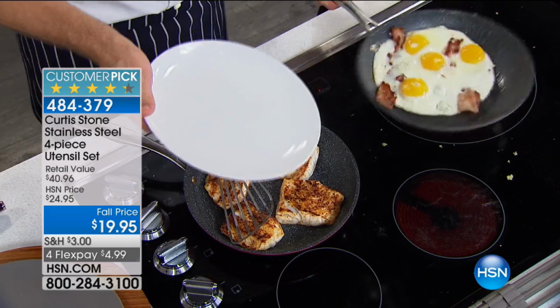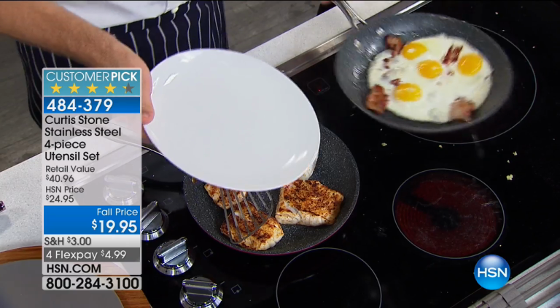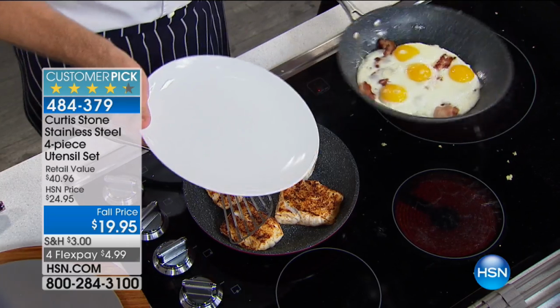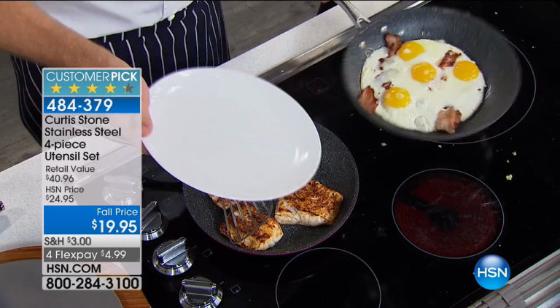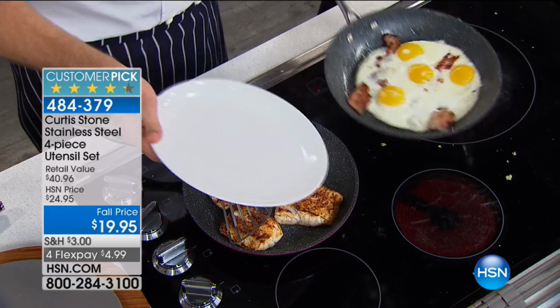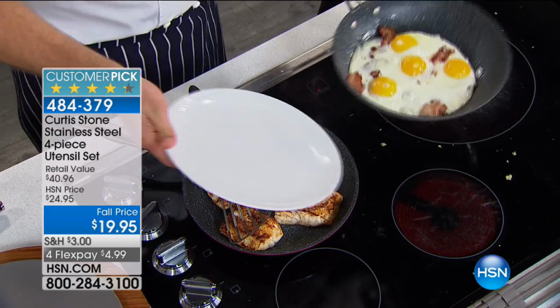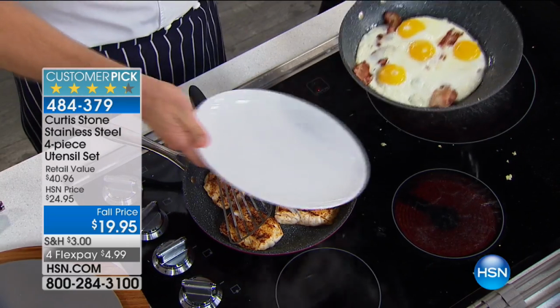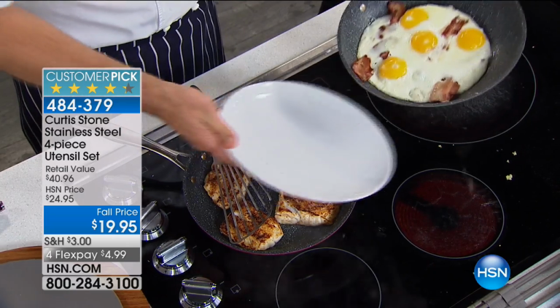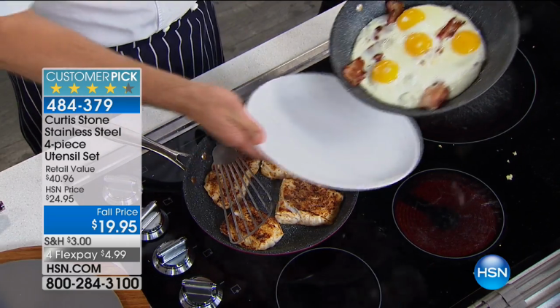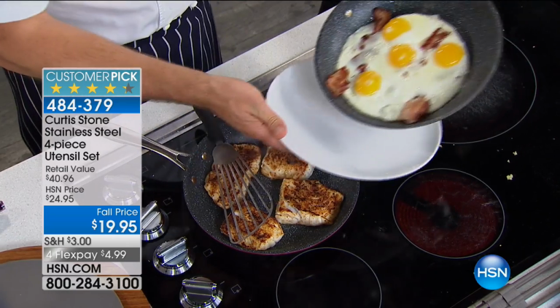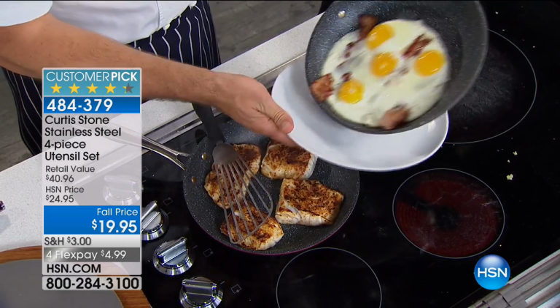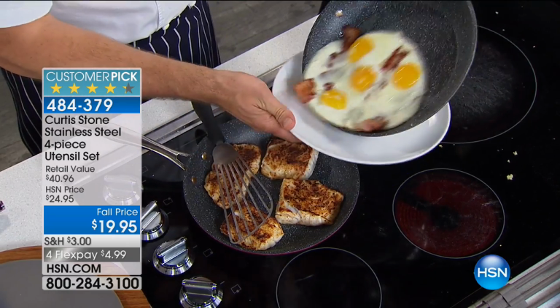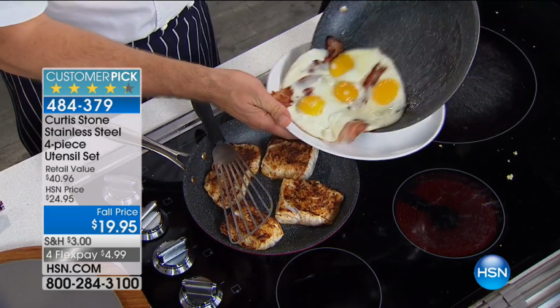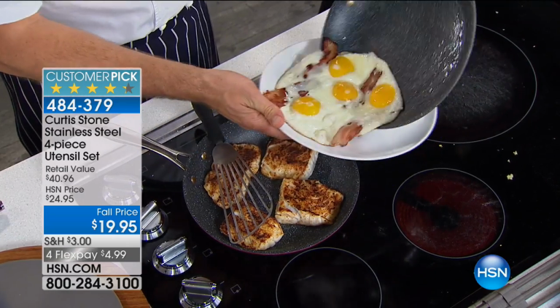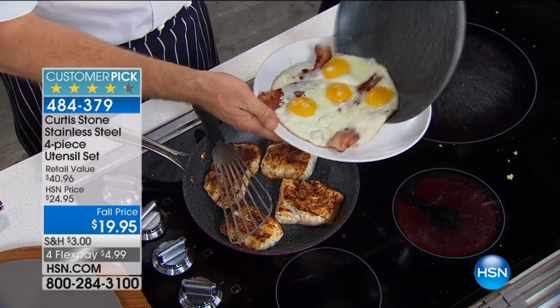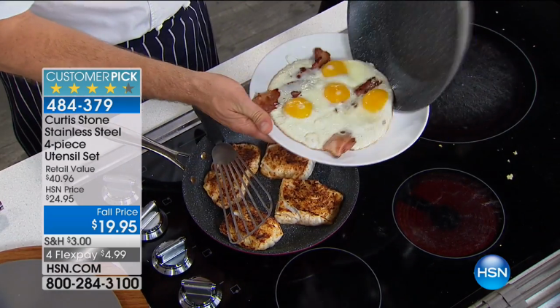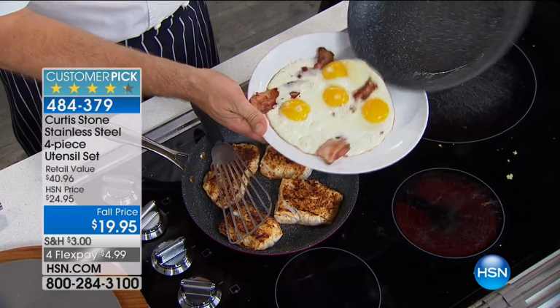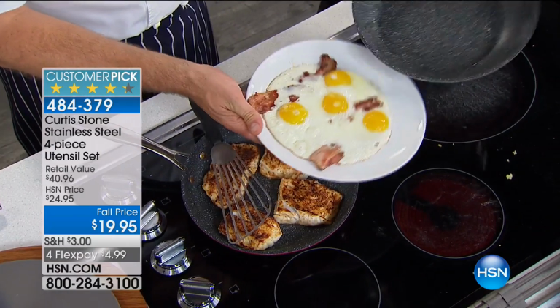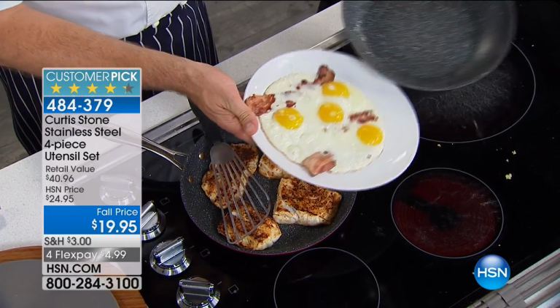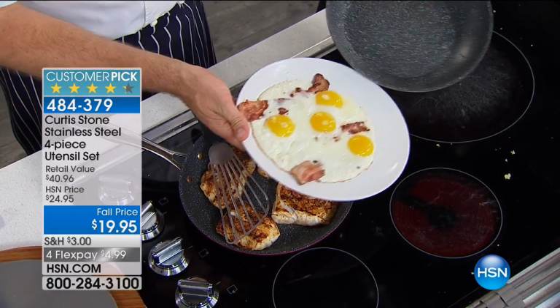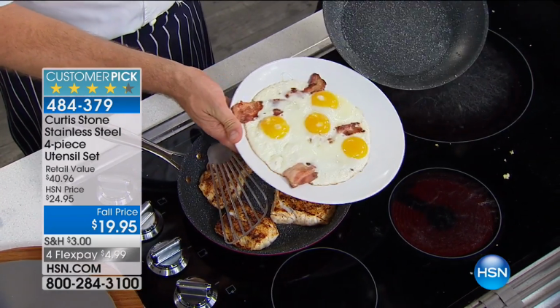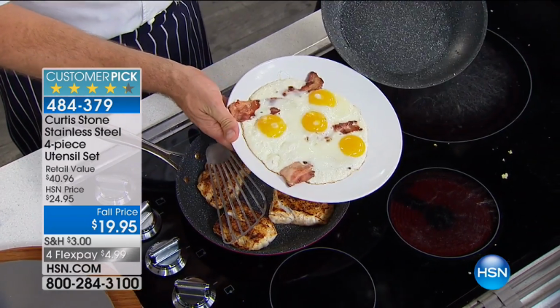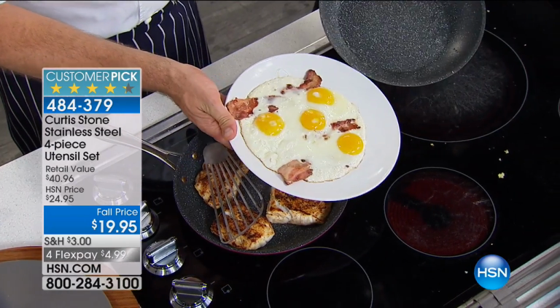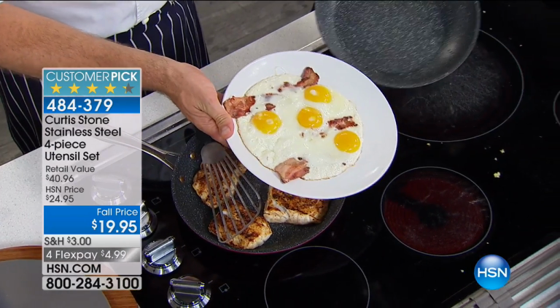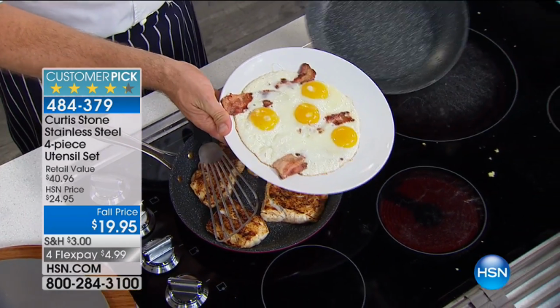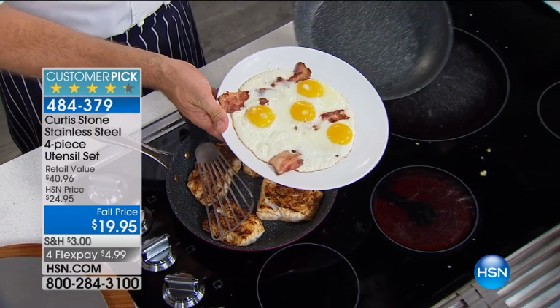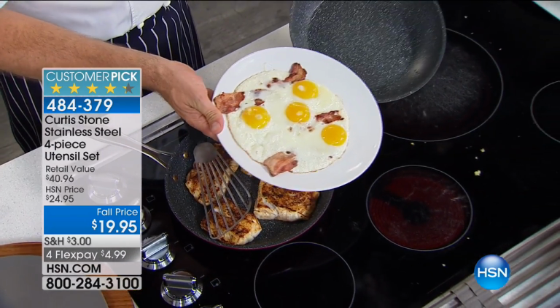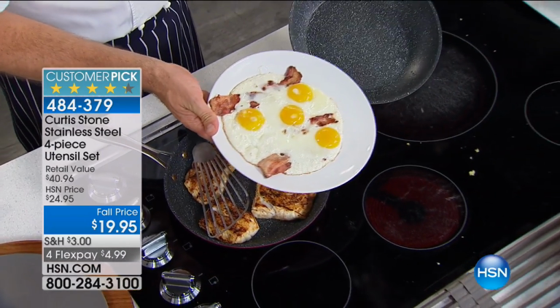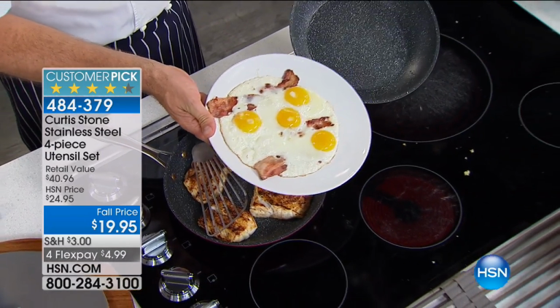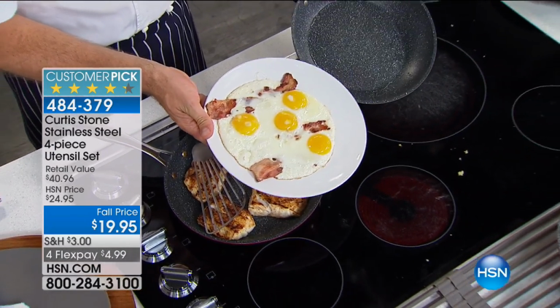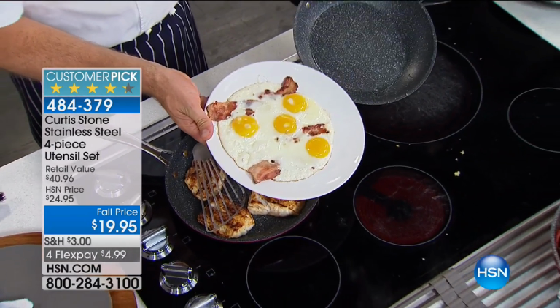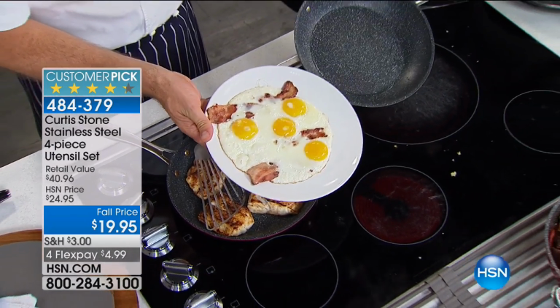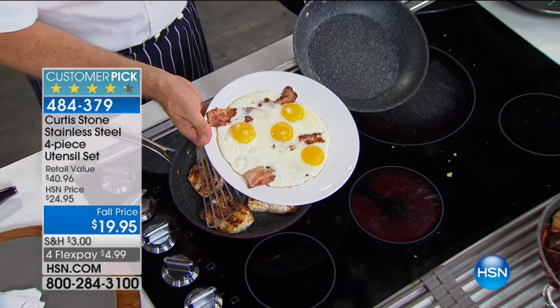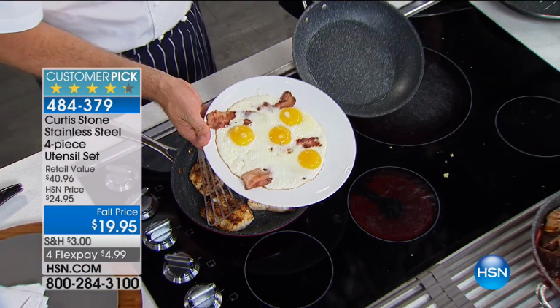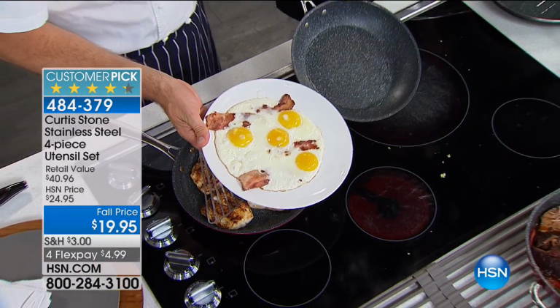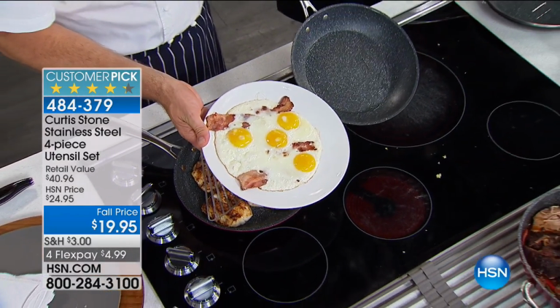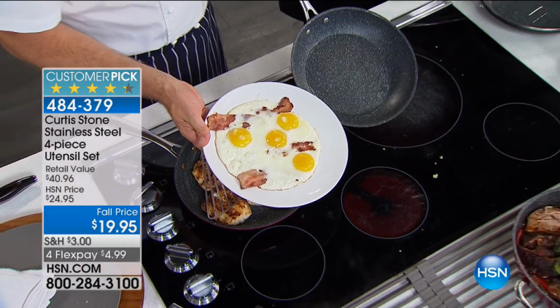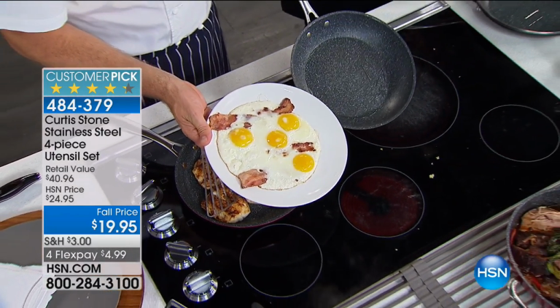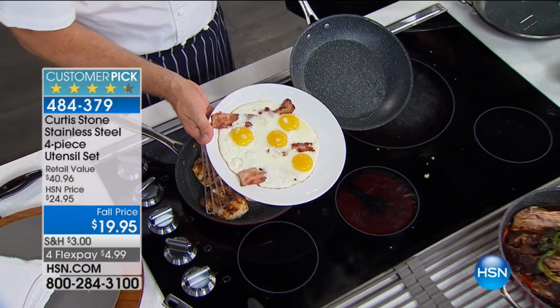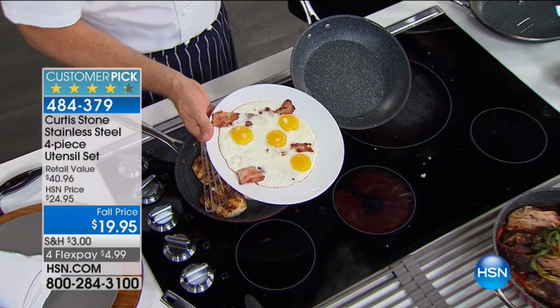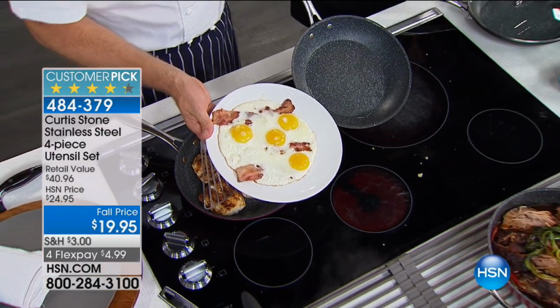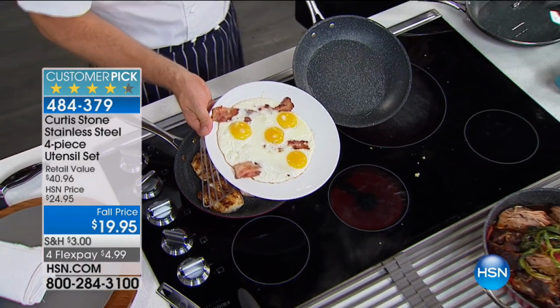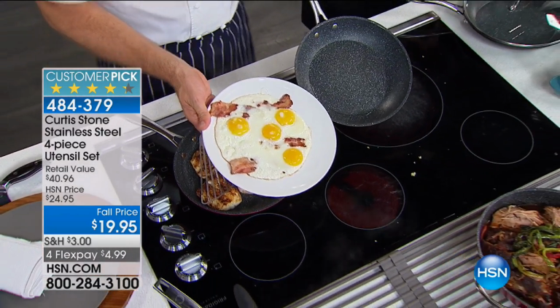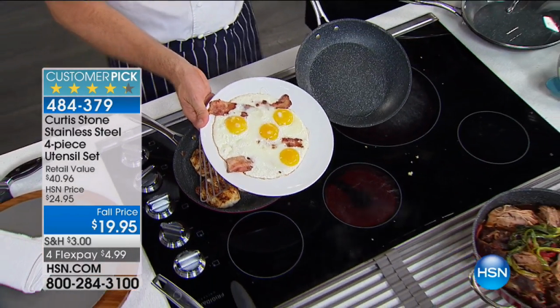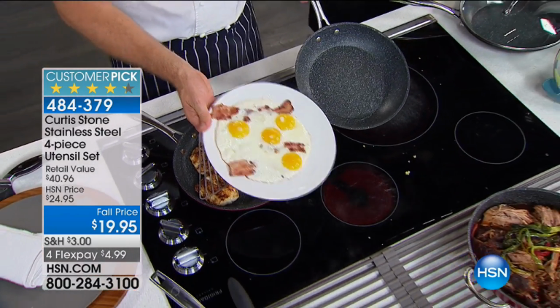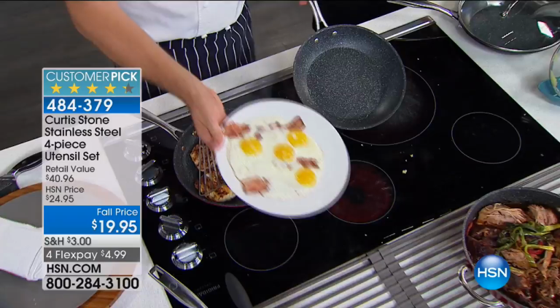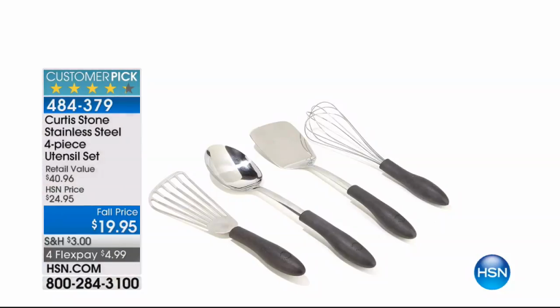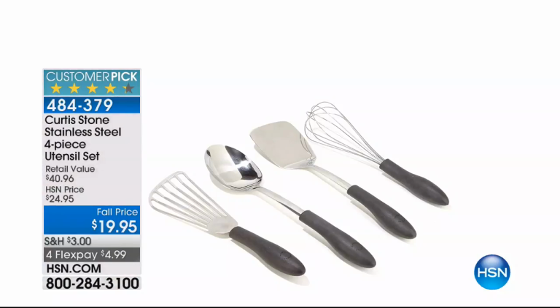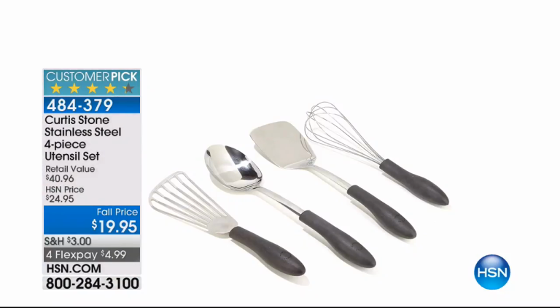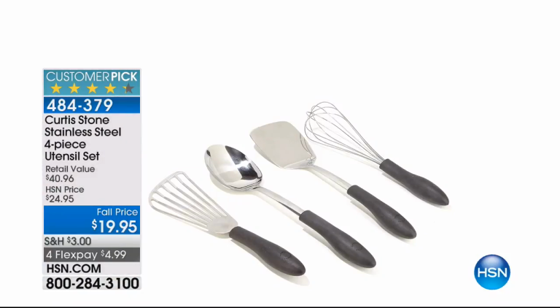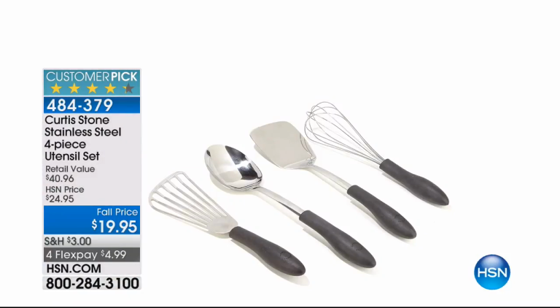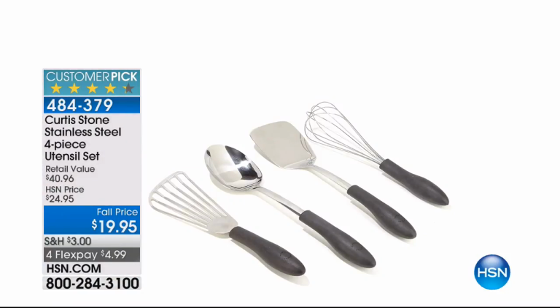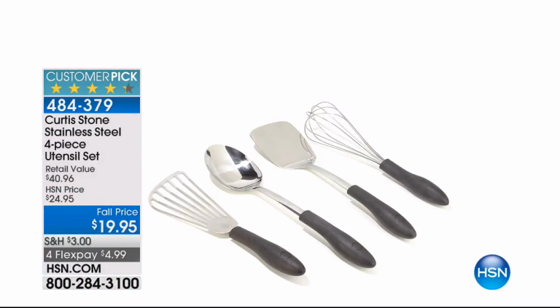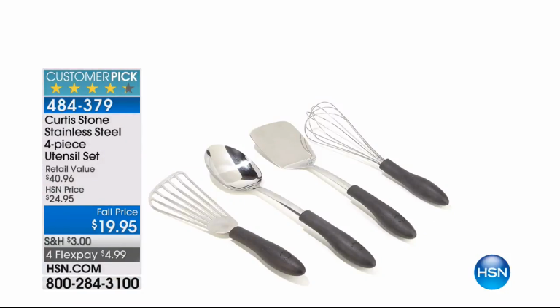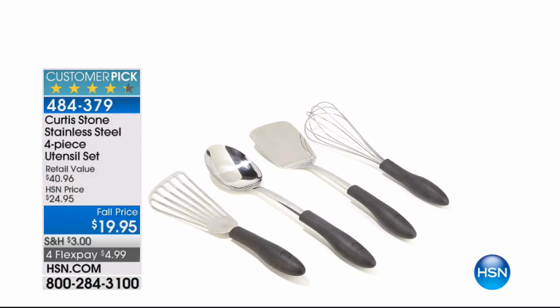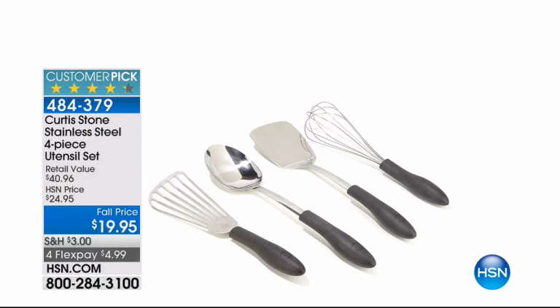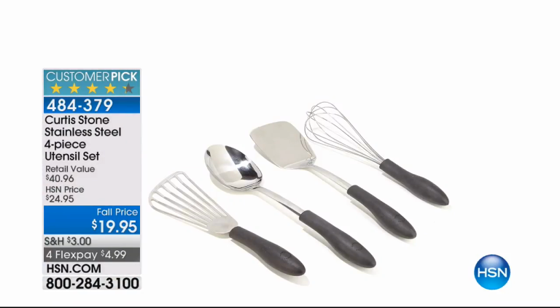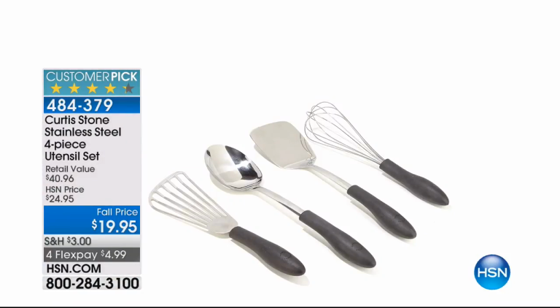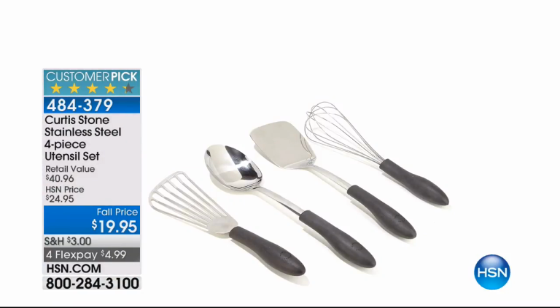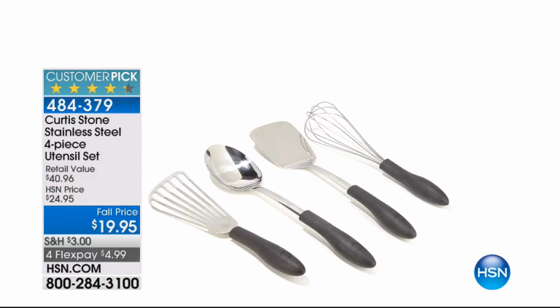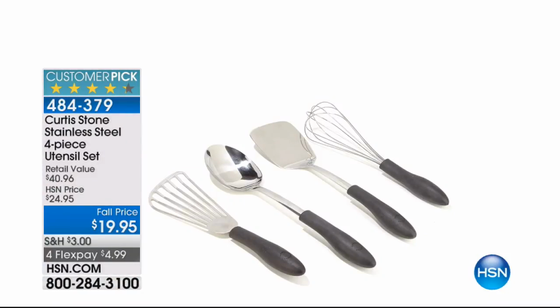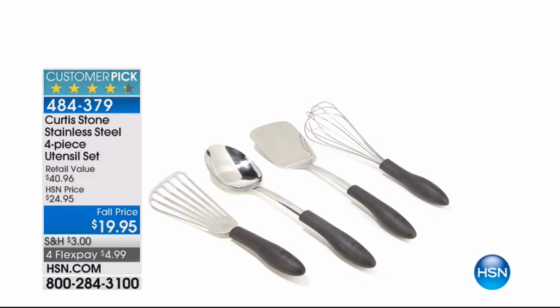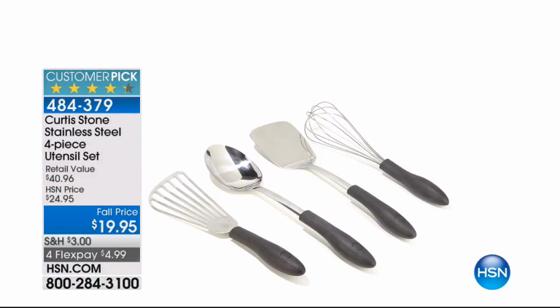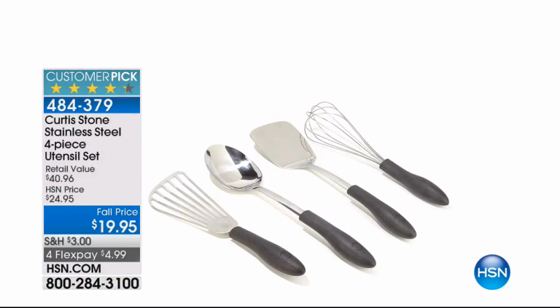When you buy the DuraPan, you don't need any kind of spatula because the non-stick surface is so good you can just slide food right off.